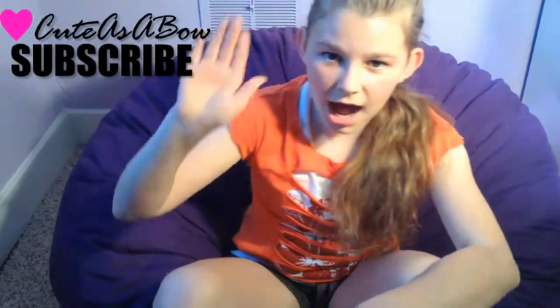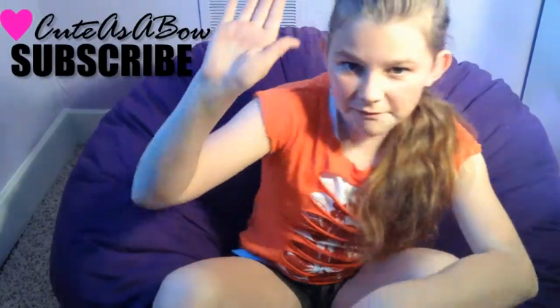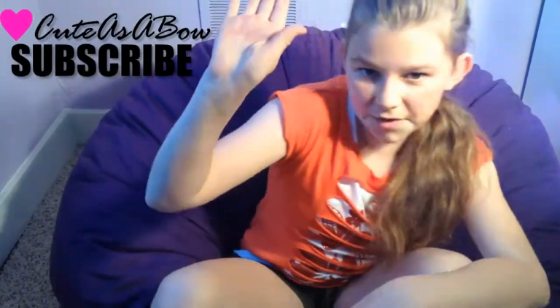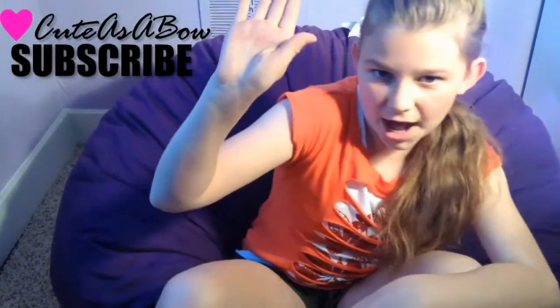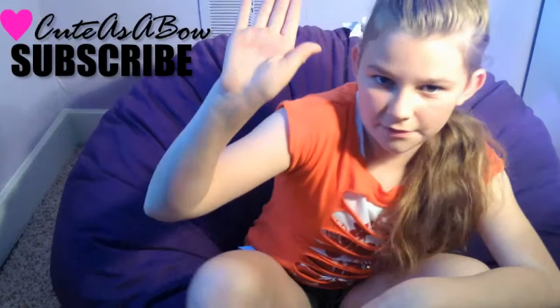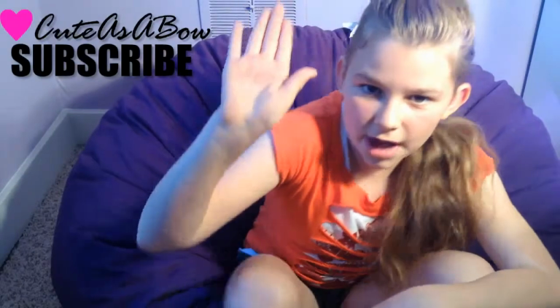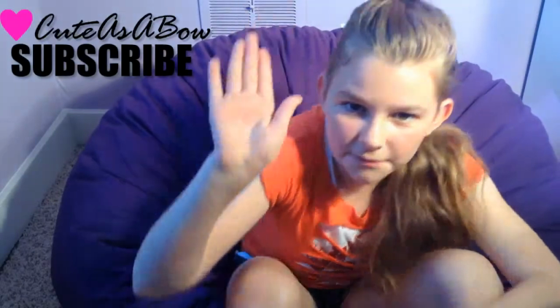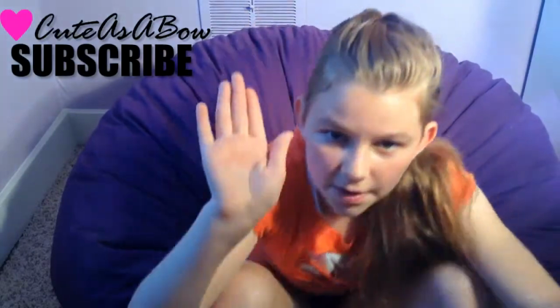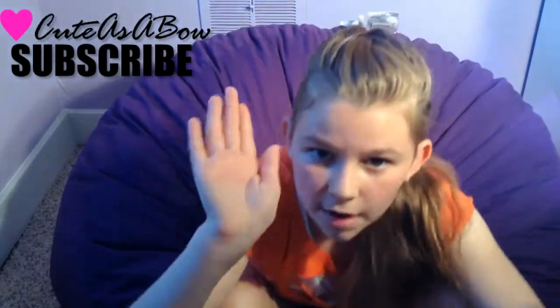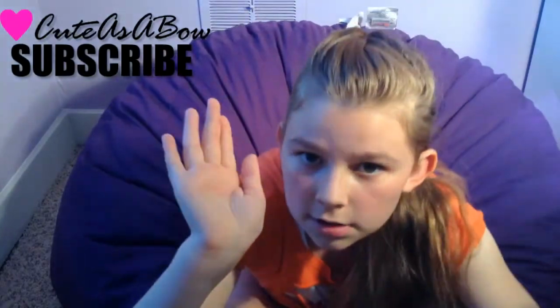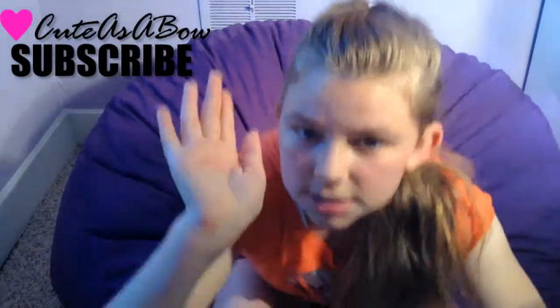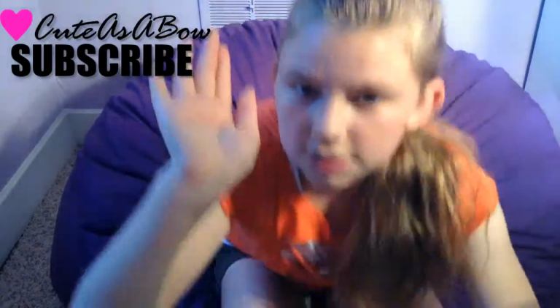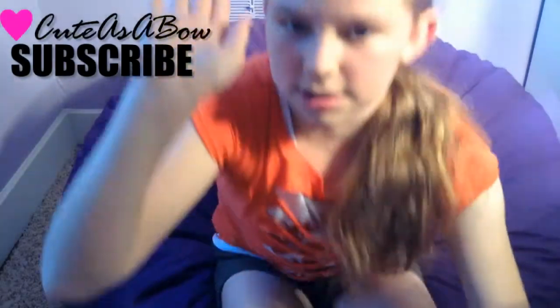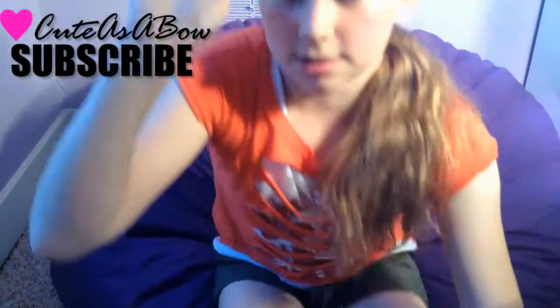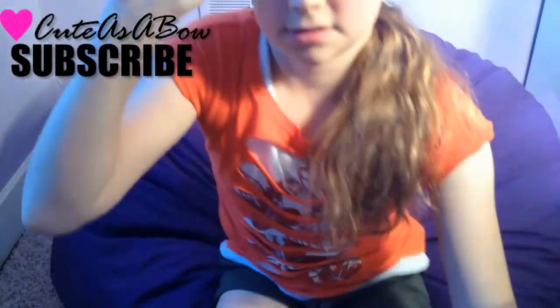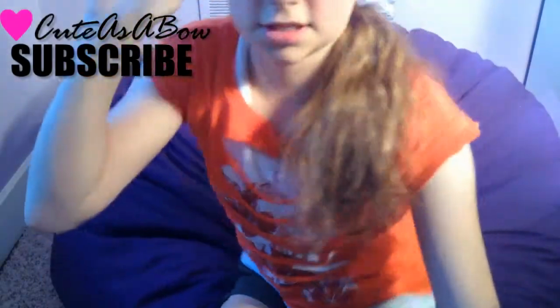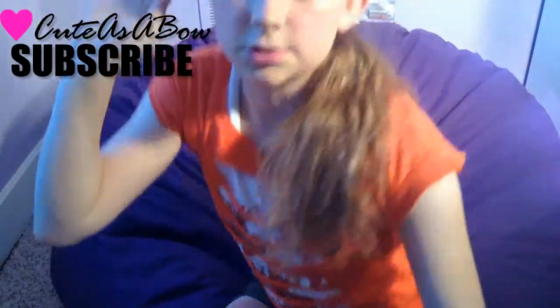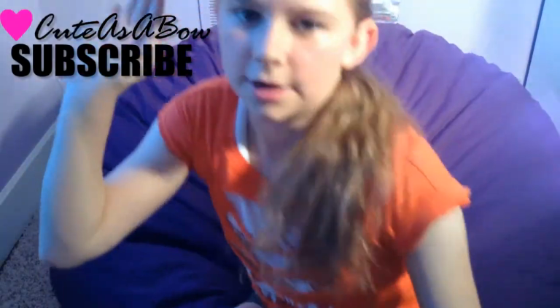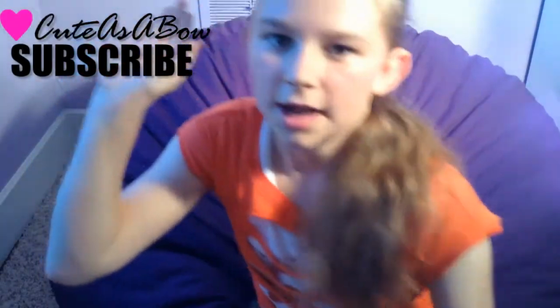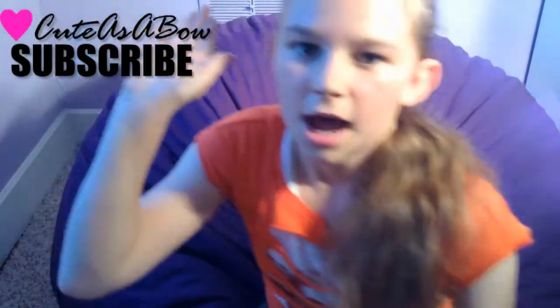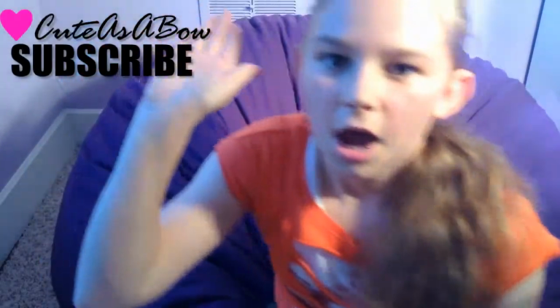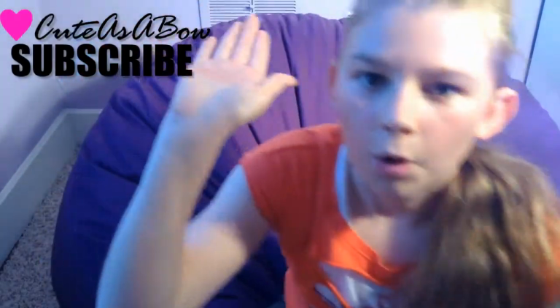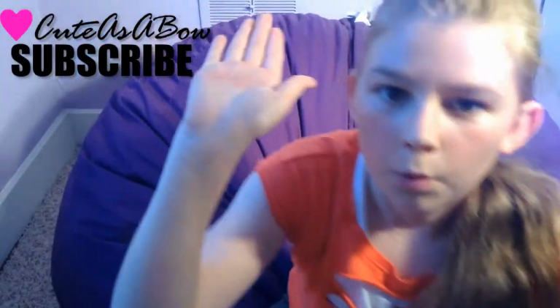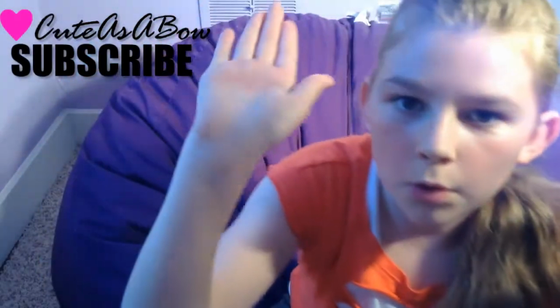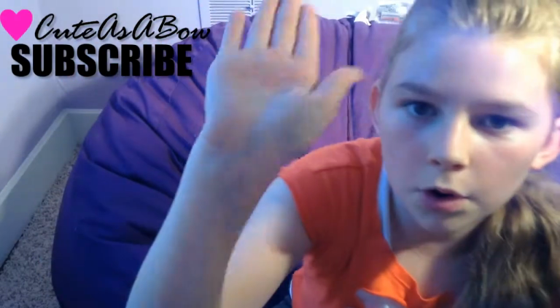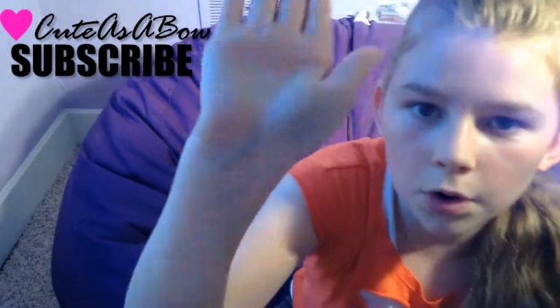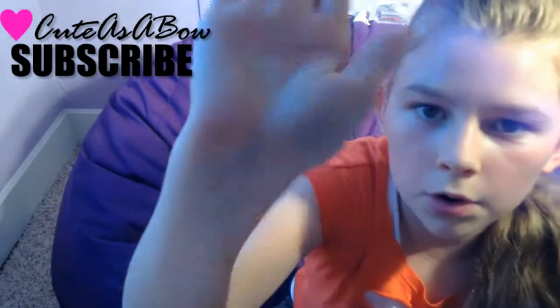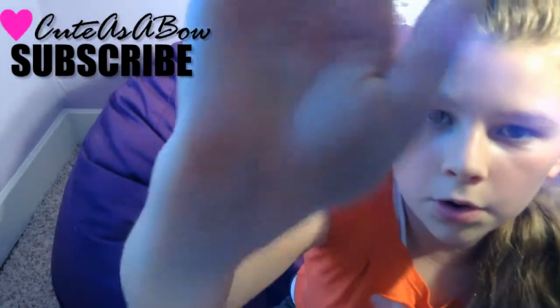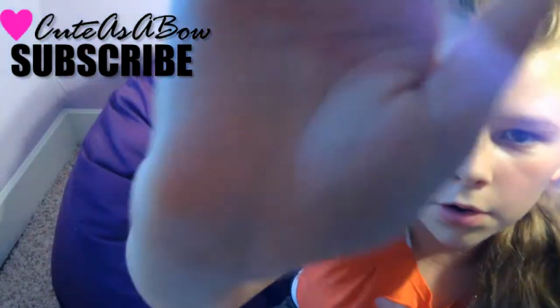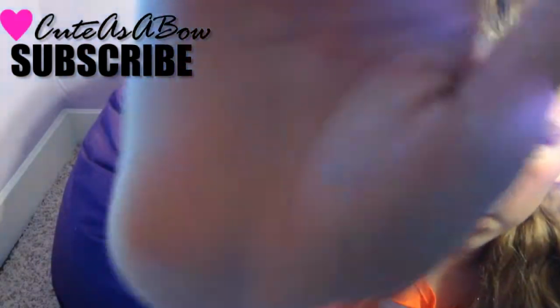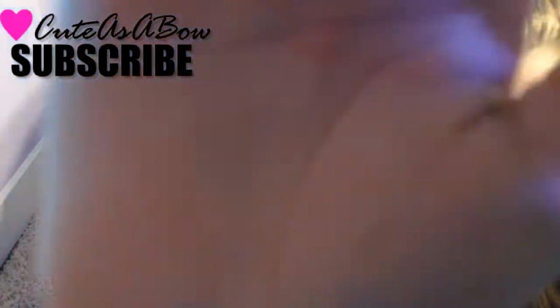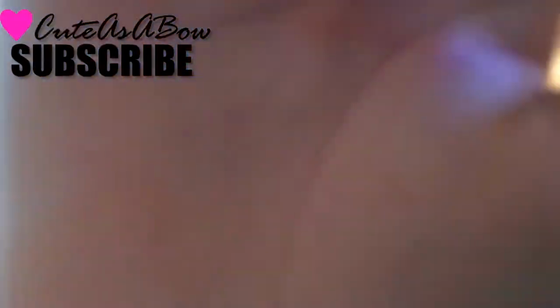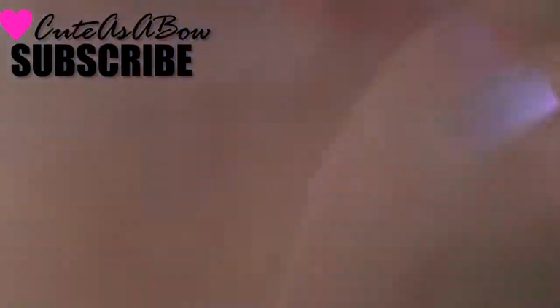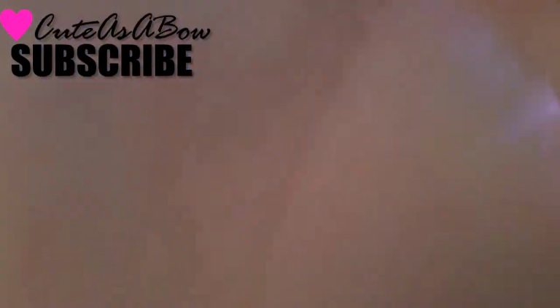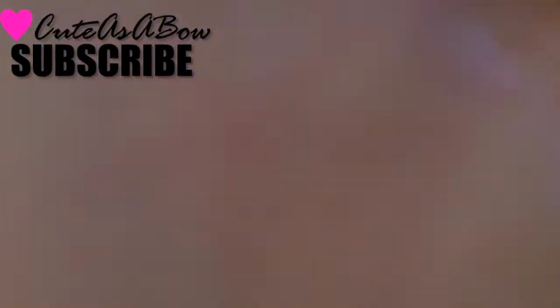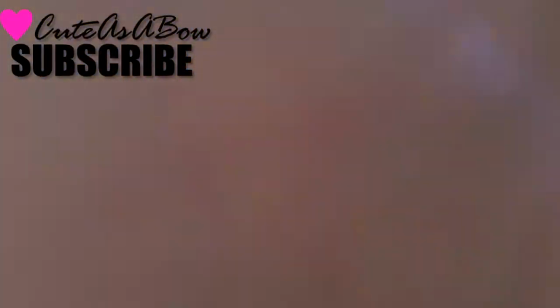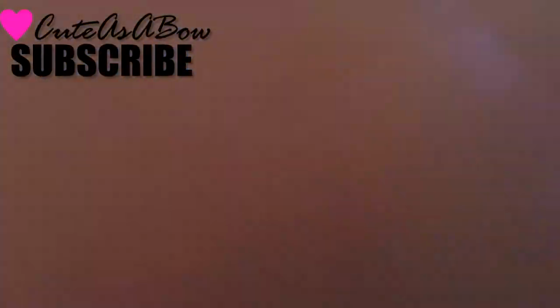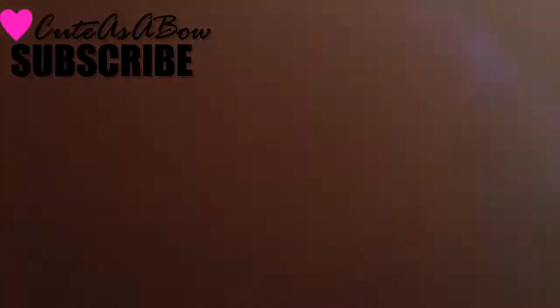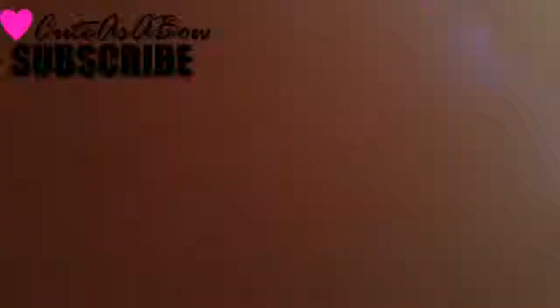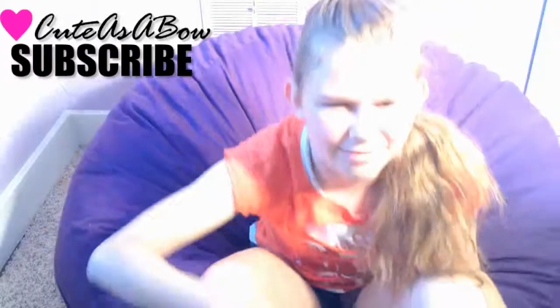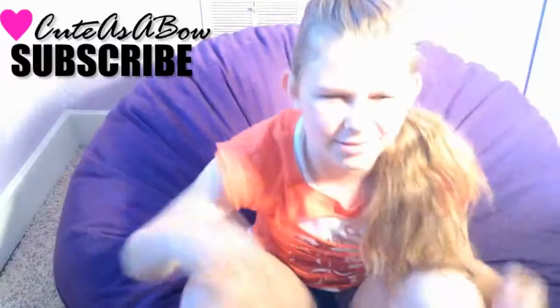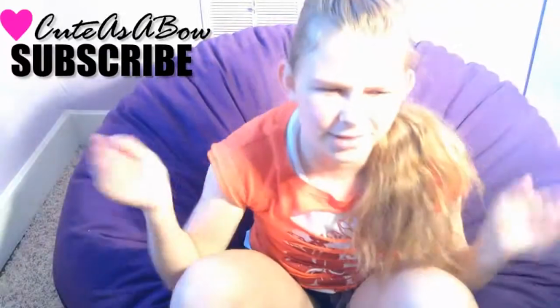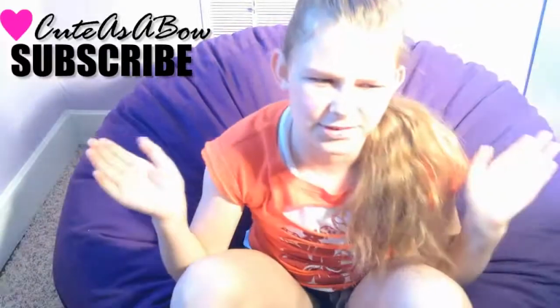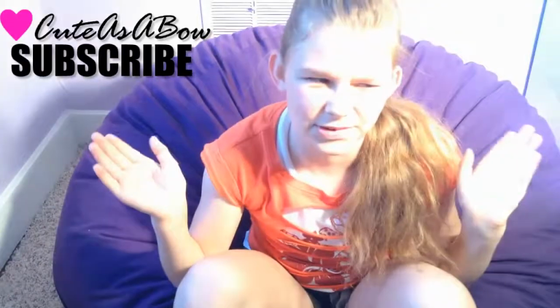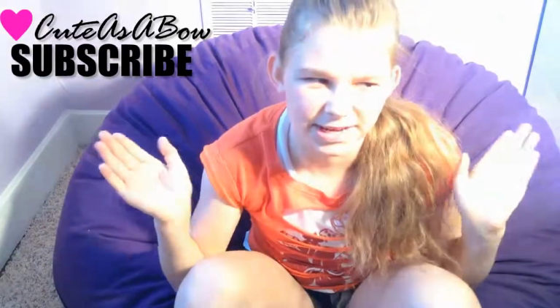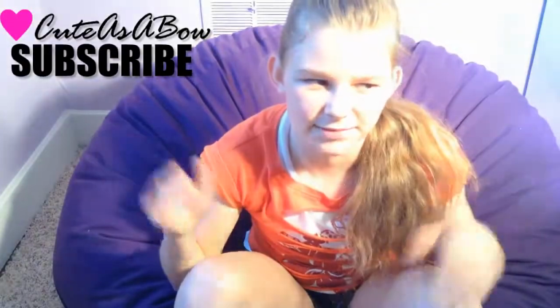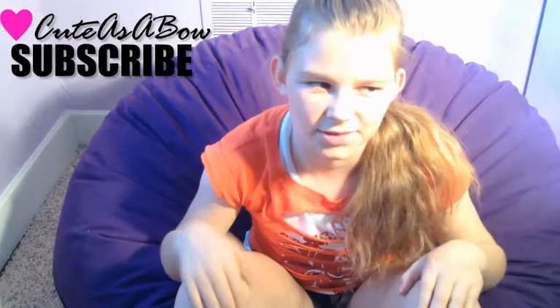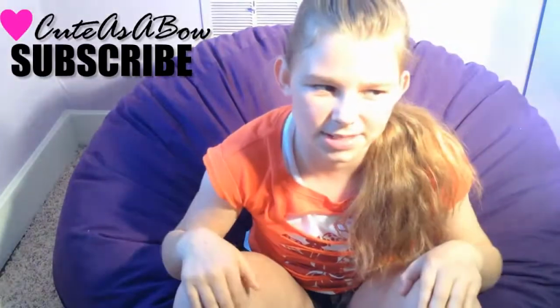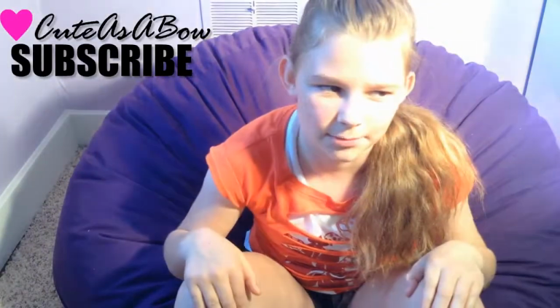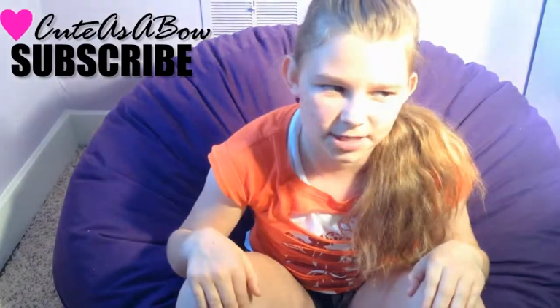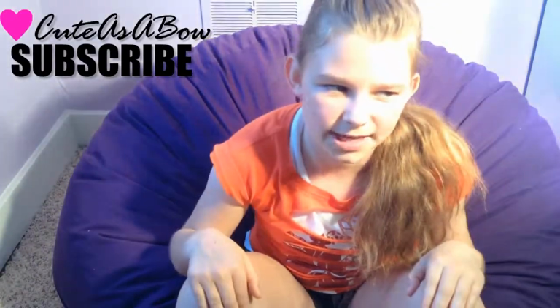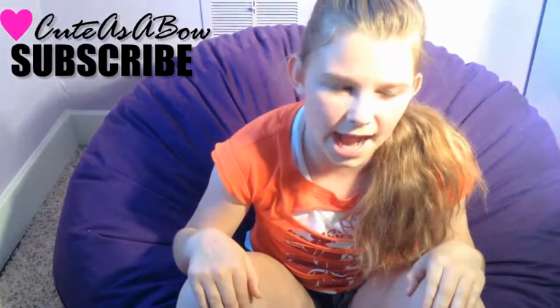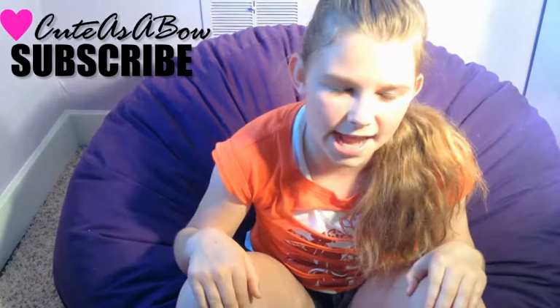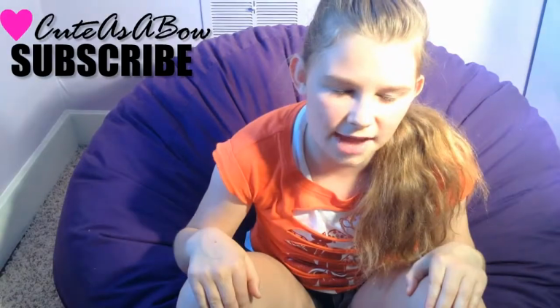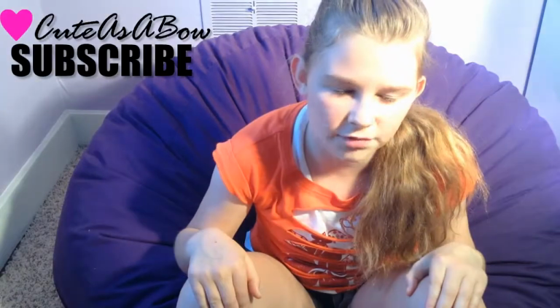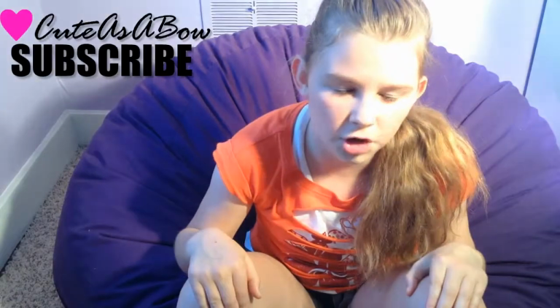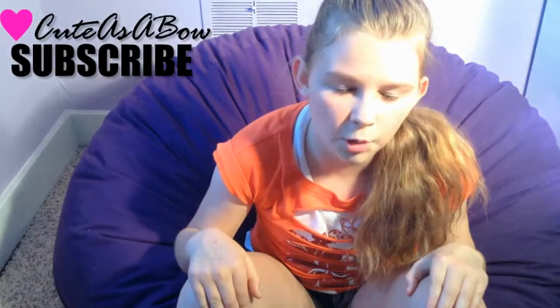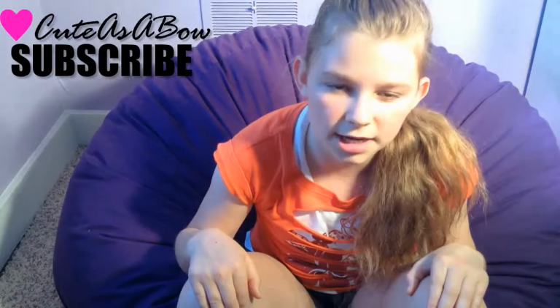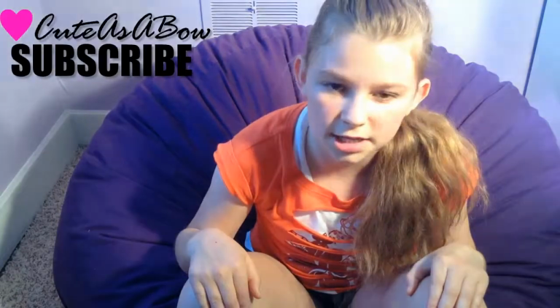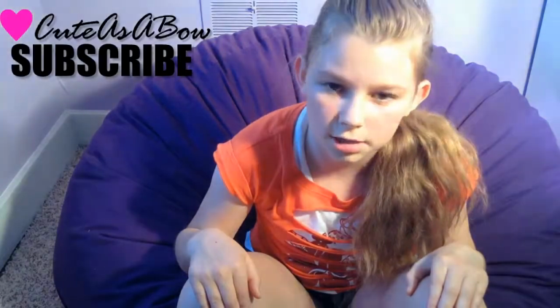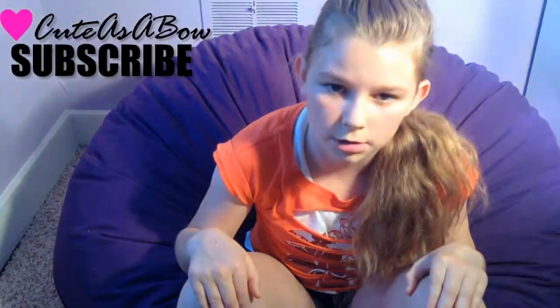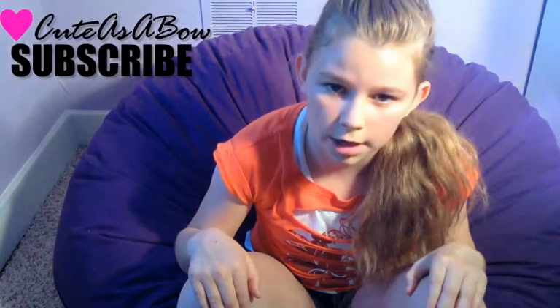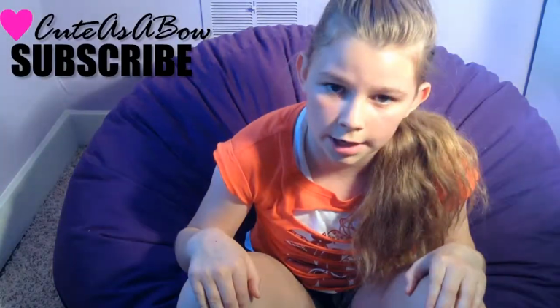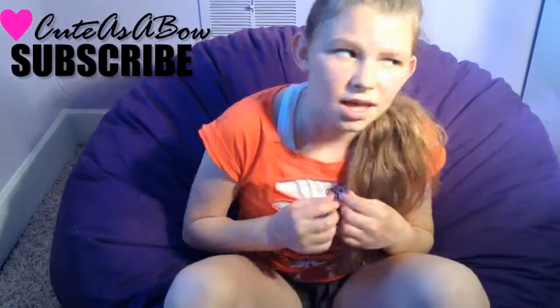High five! Seriously, just do it. I love doing it for some reason. I have no idea why.